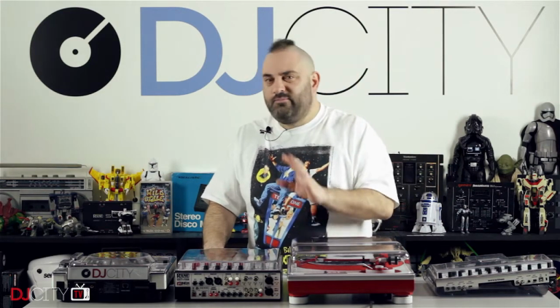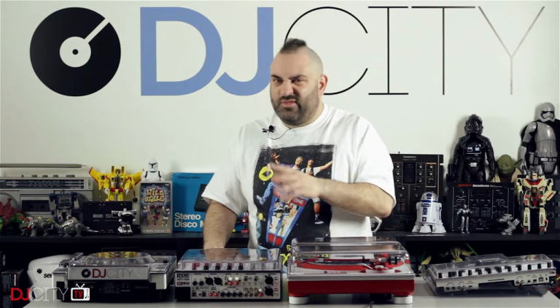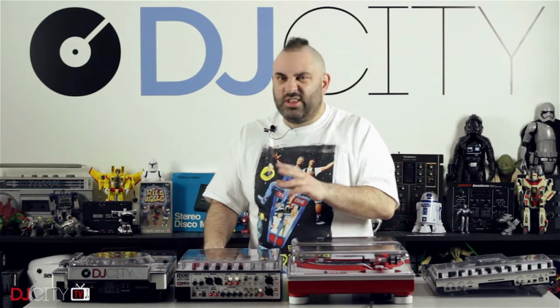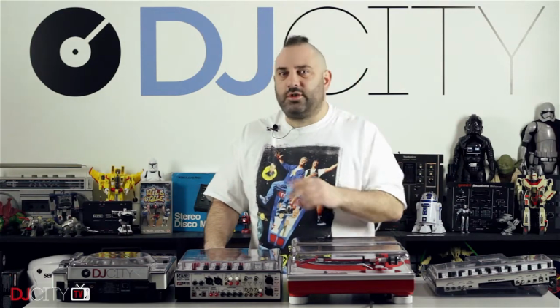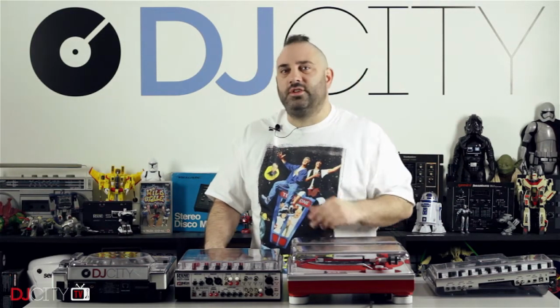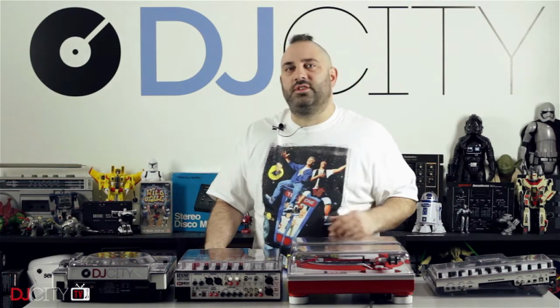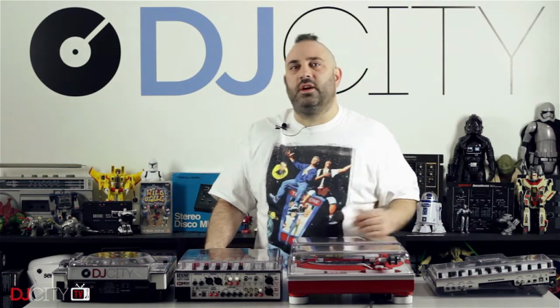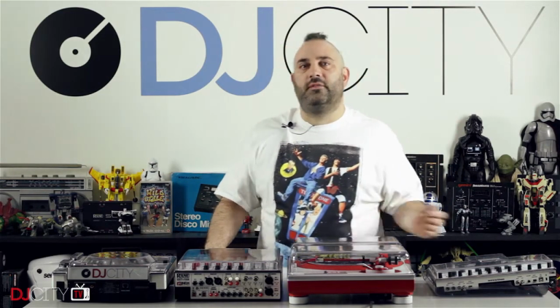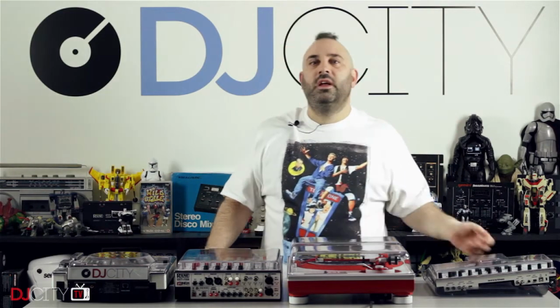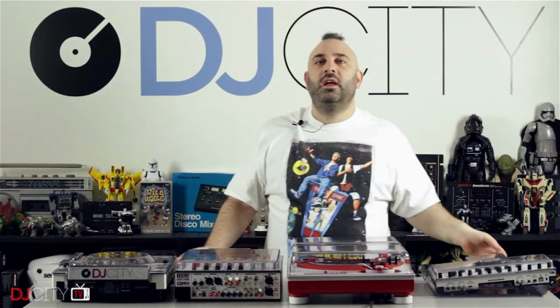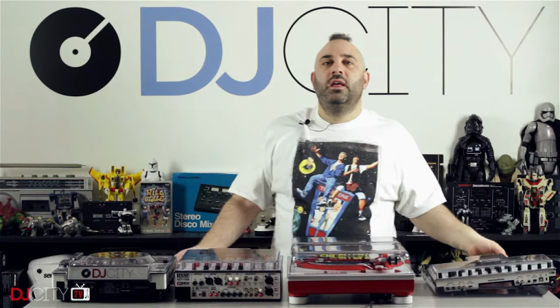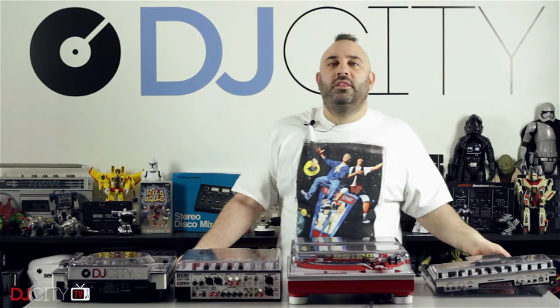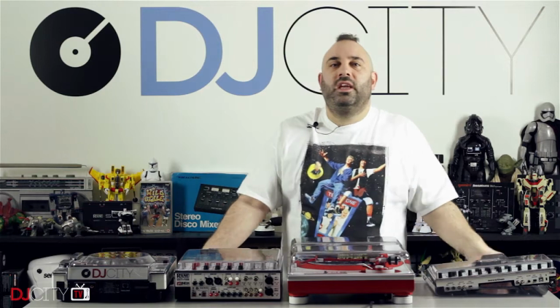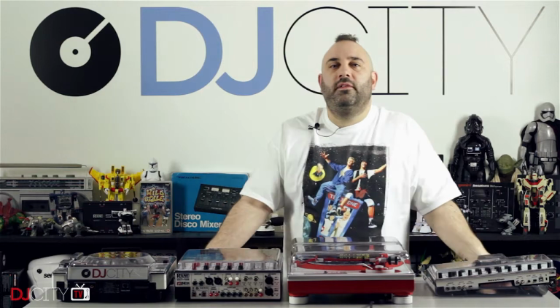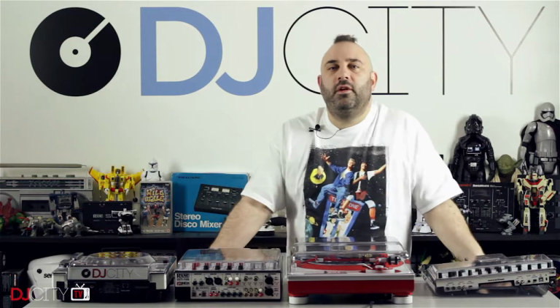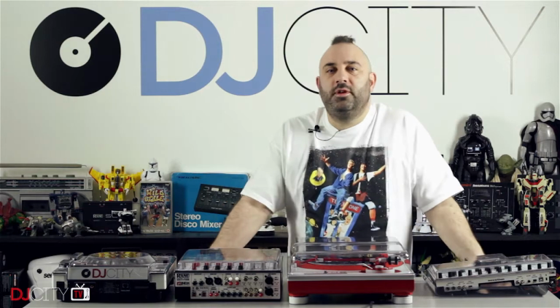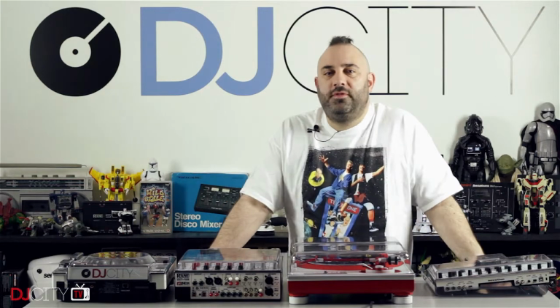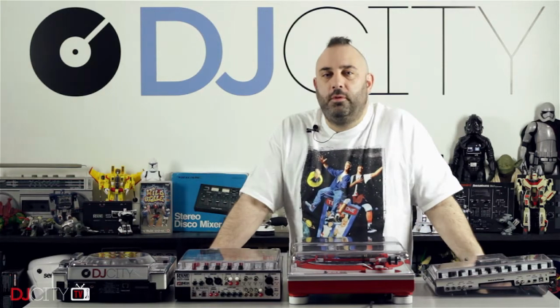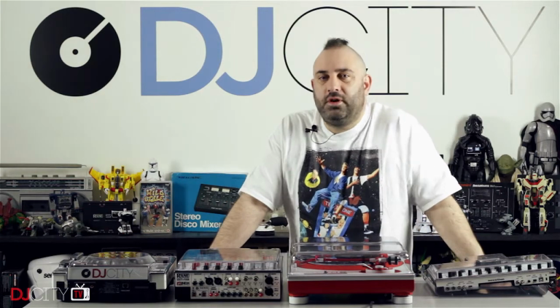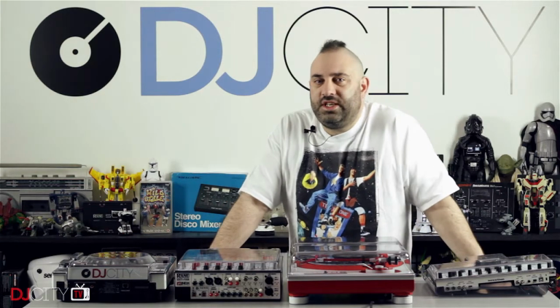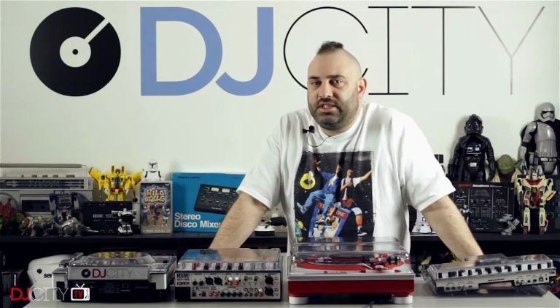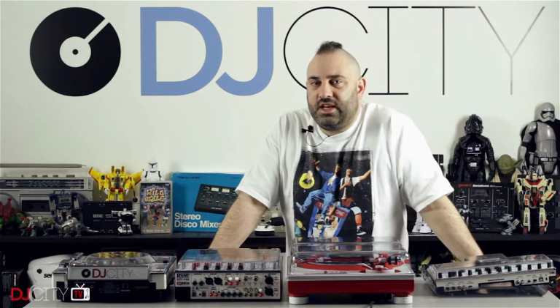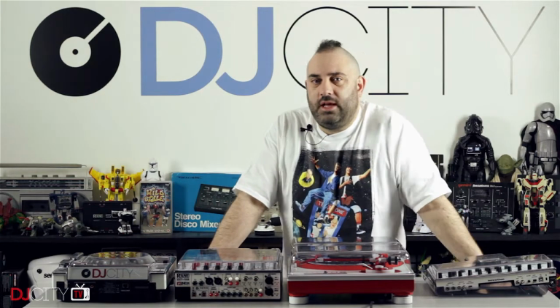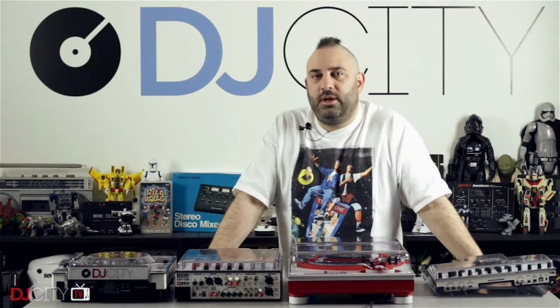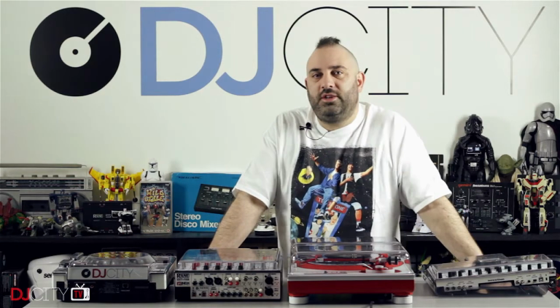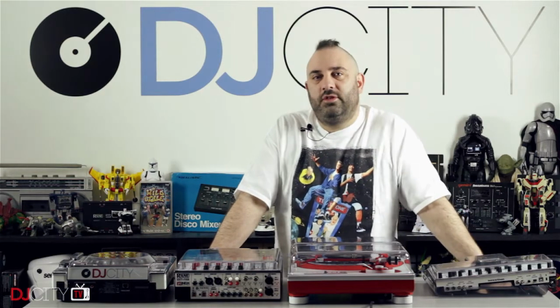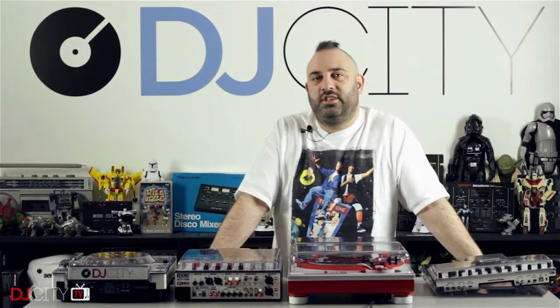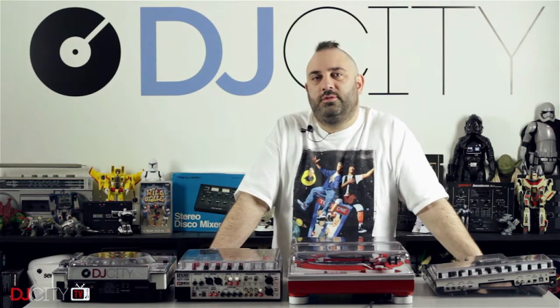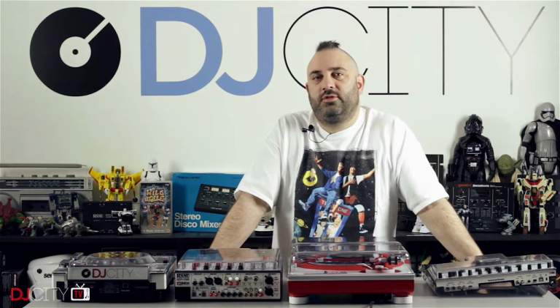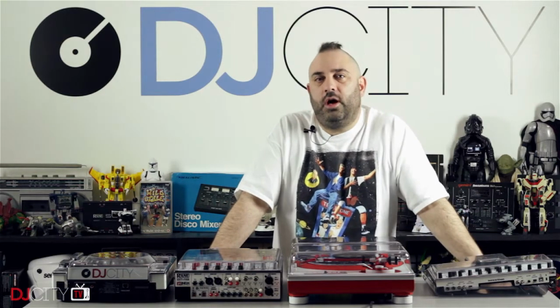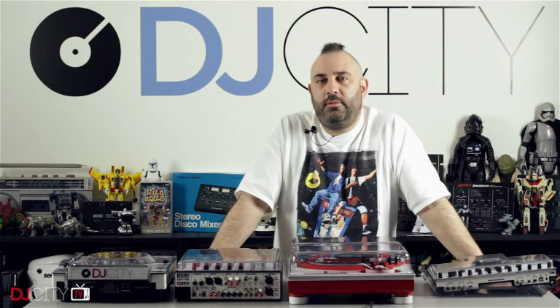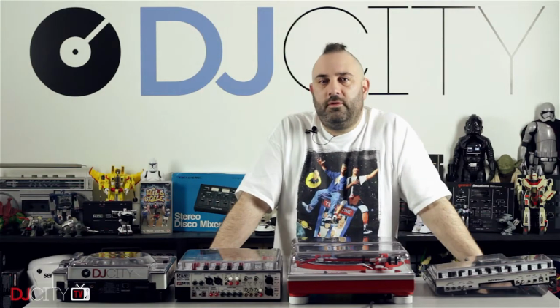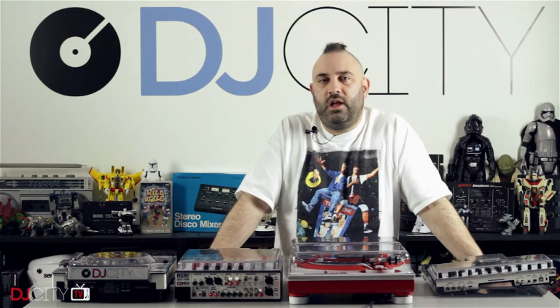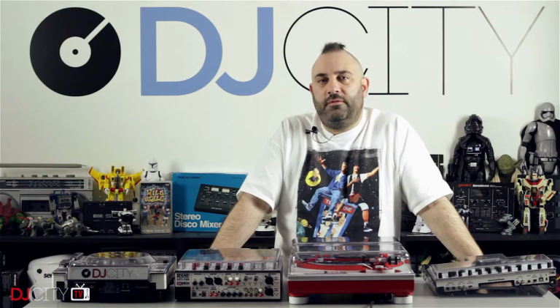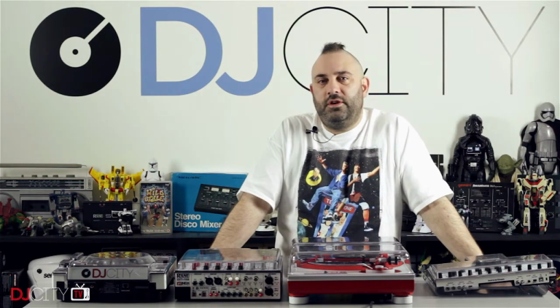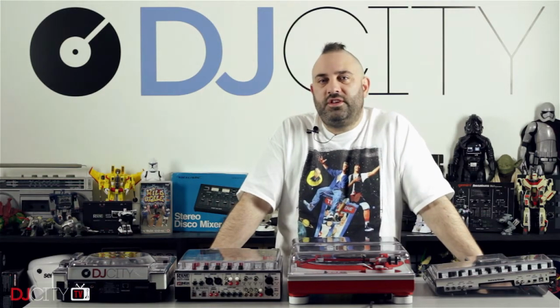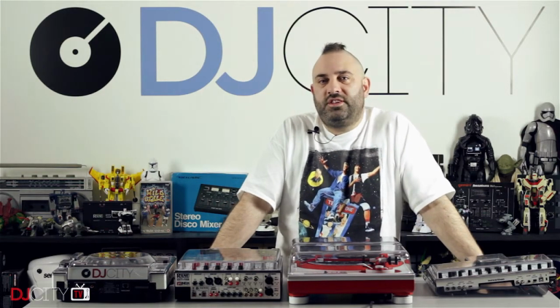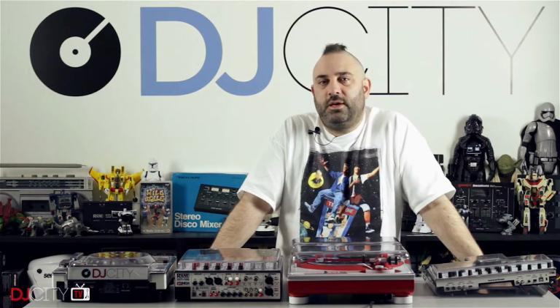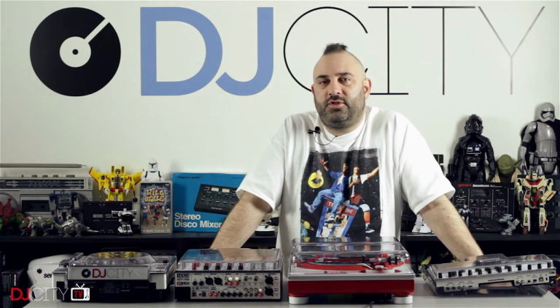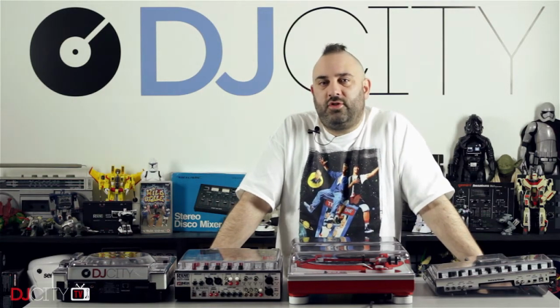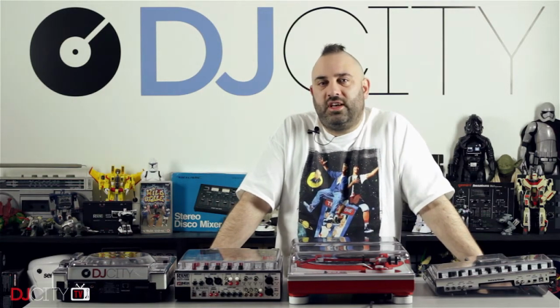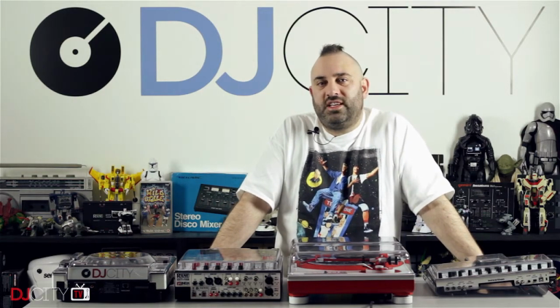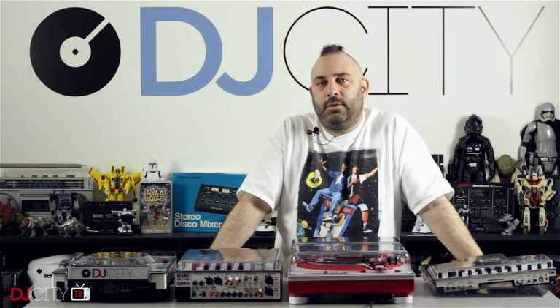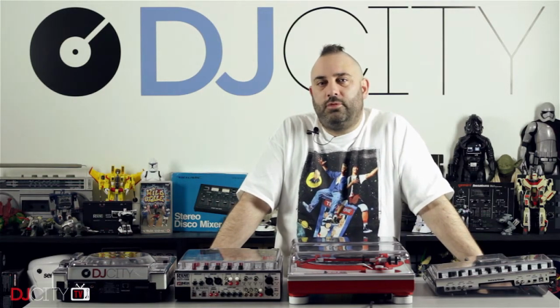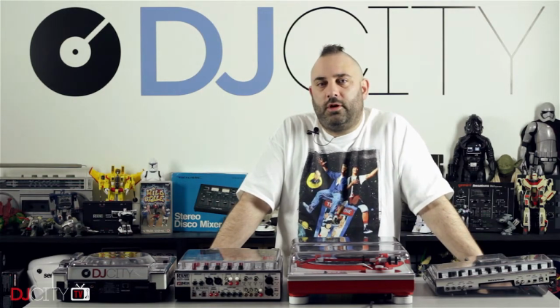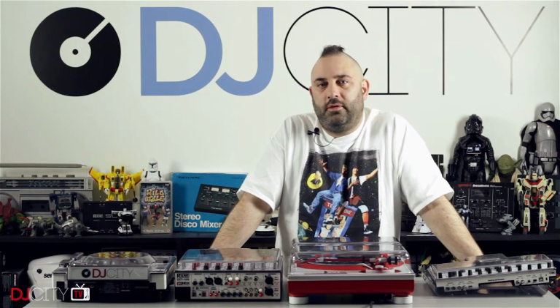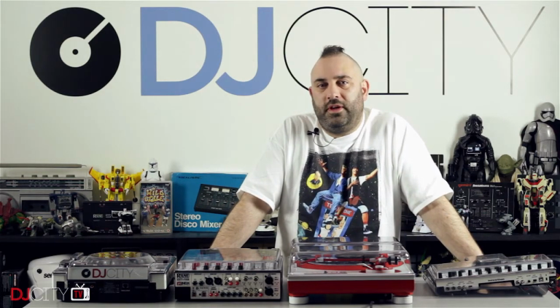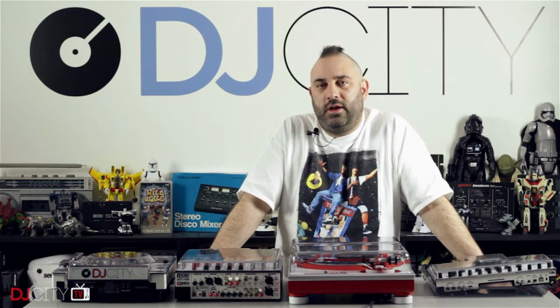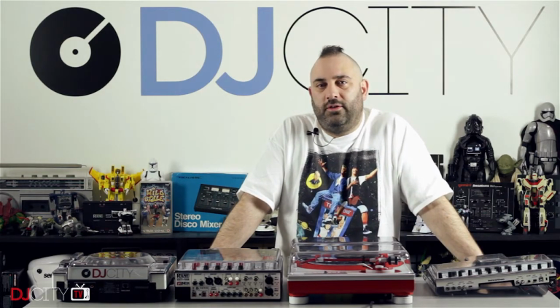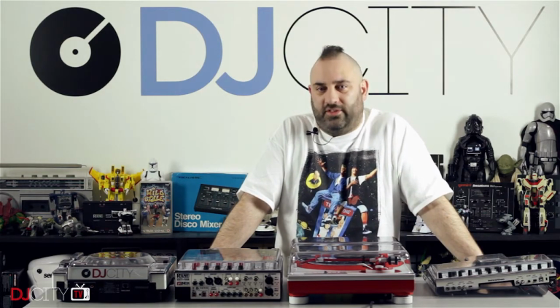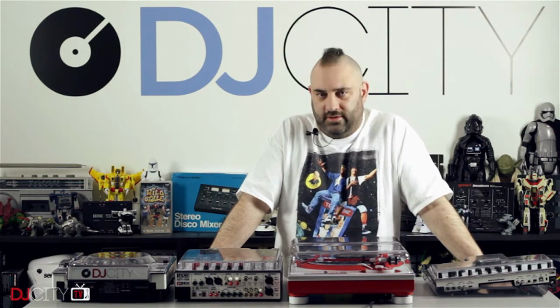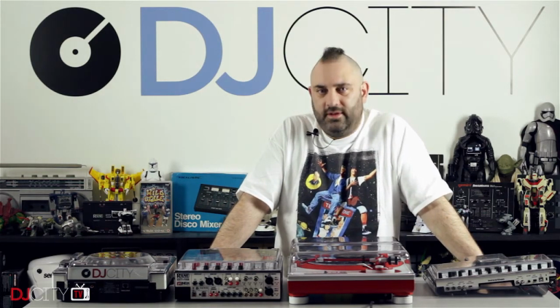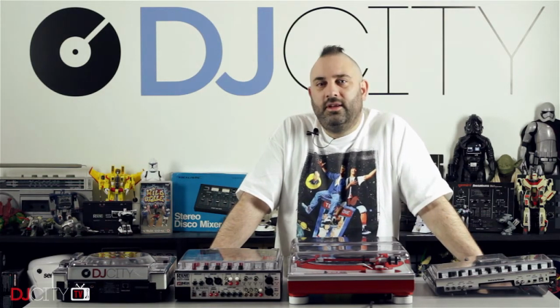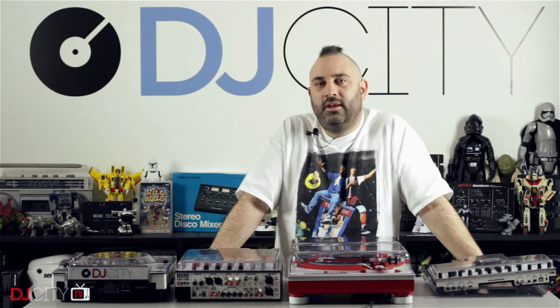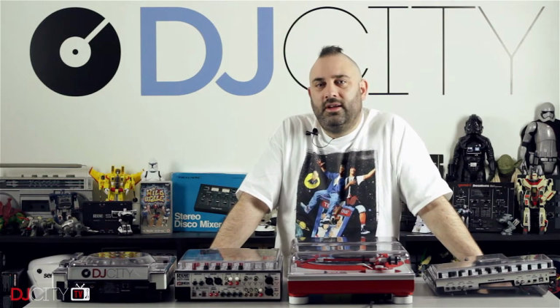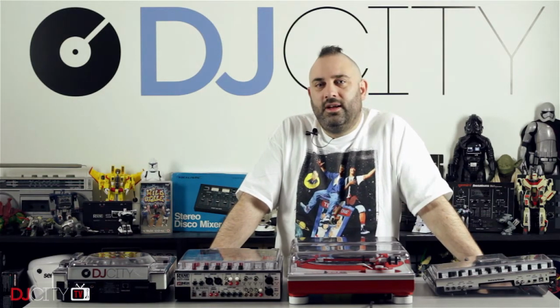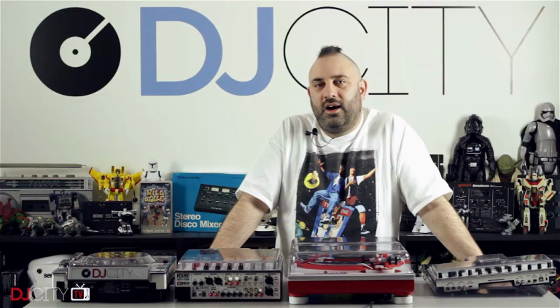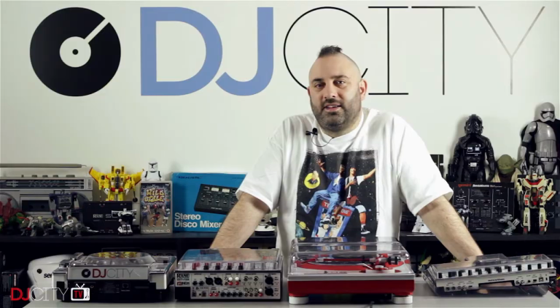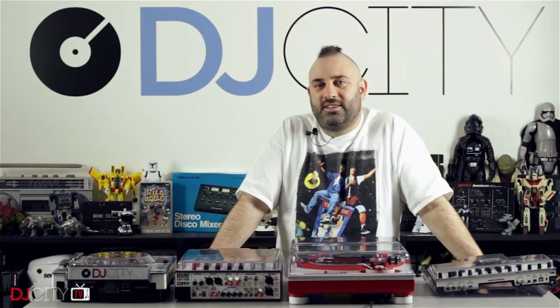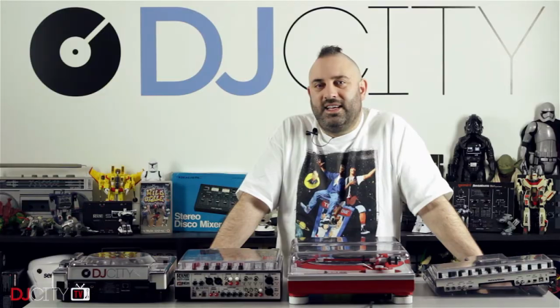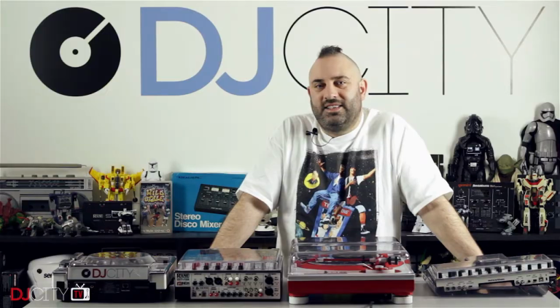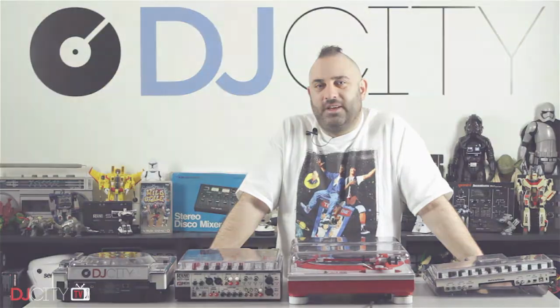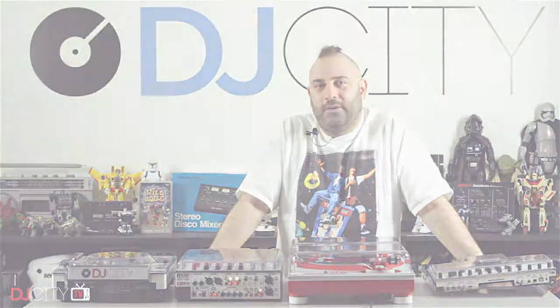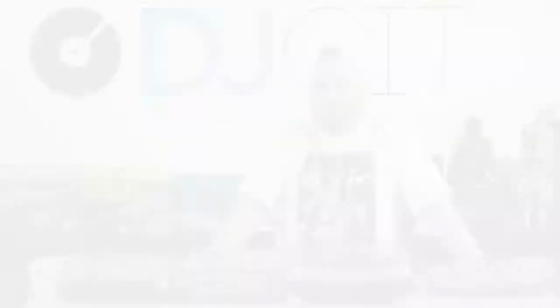That's good stuff. Thank you very much for watching today — make sure you subscribe for all our future tips, tricks, and product reviews. I'll see you soon.